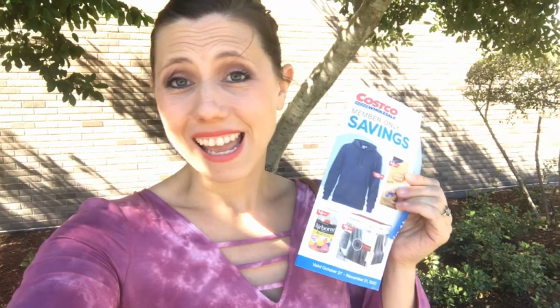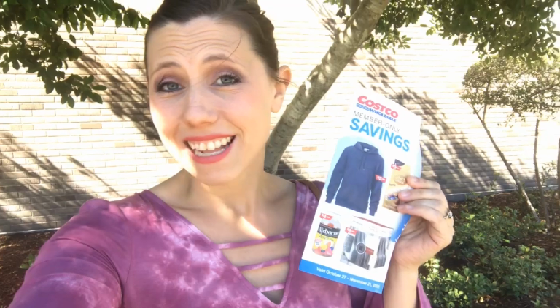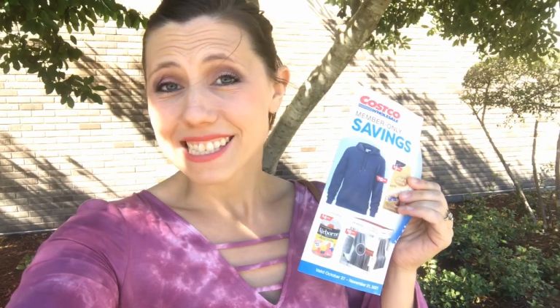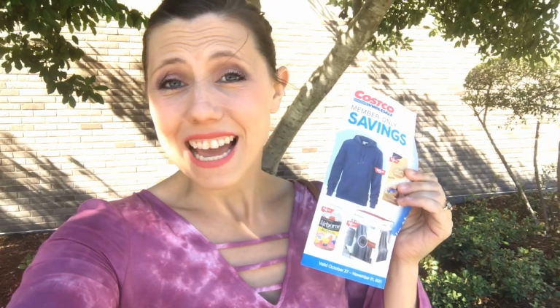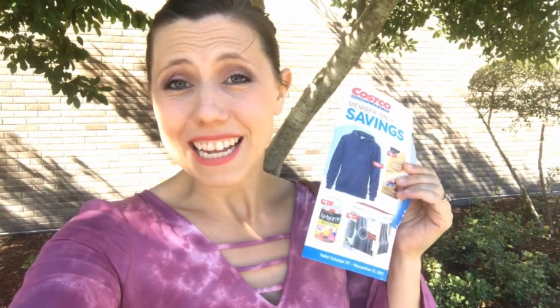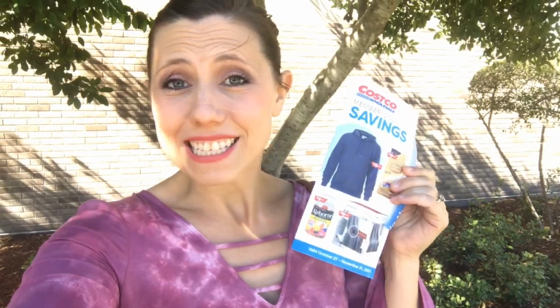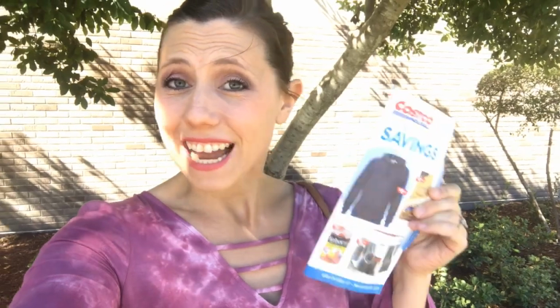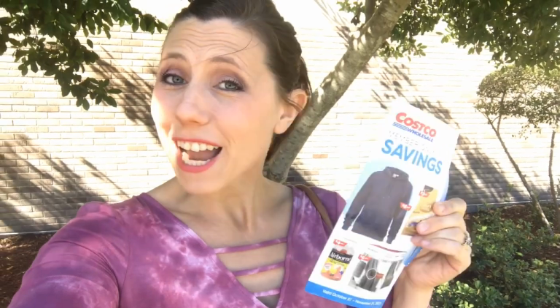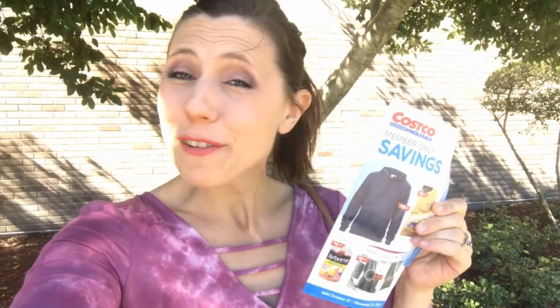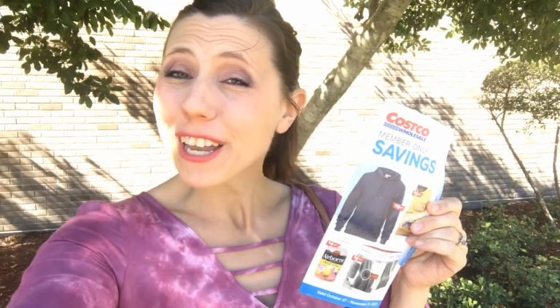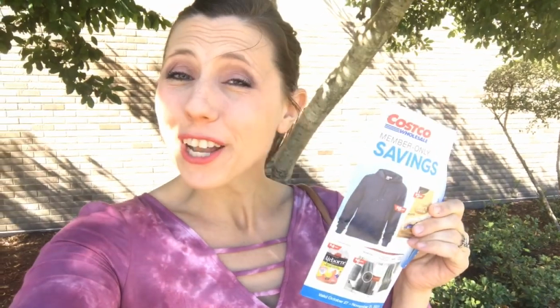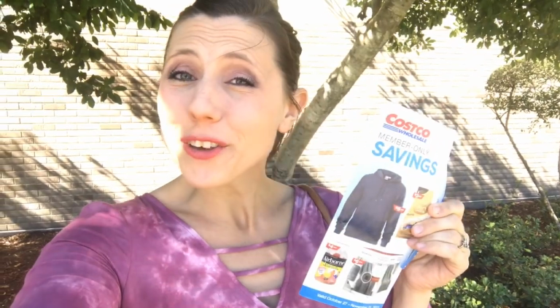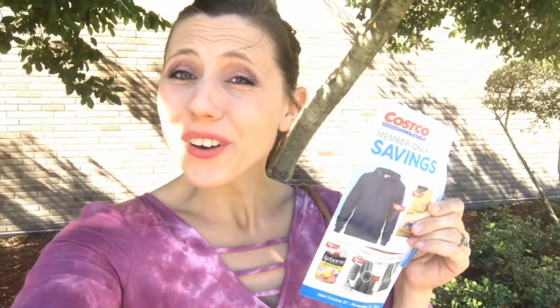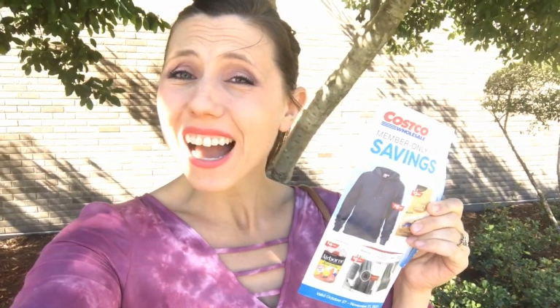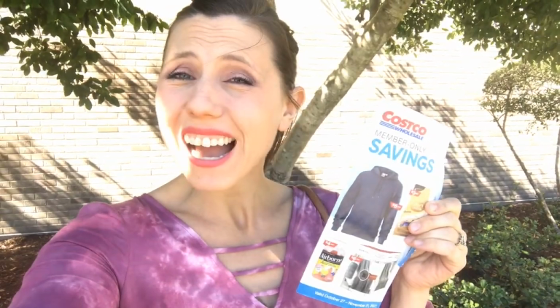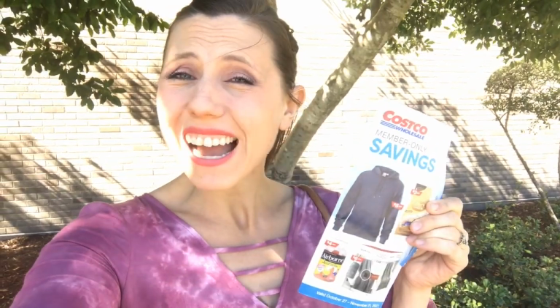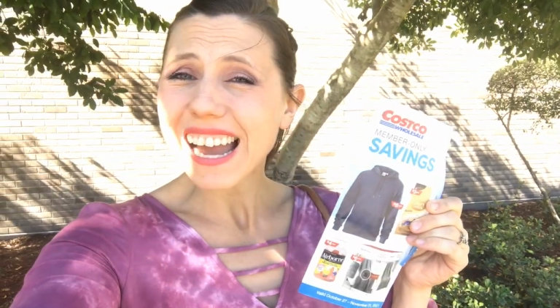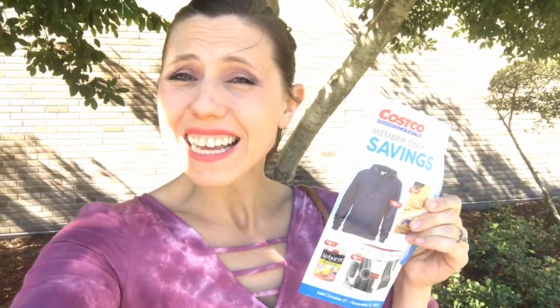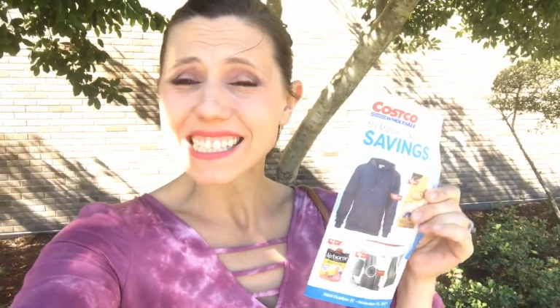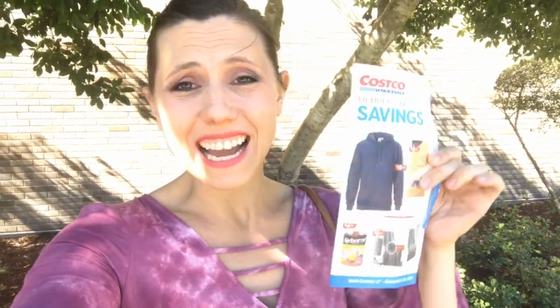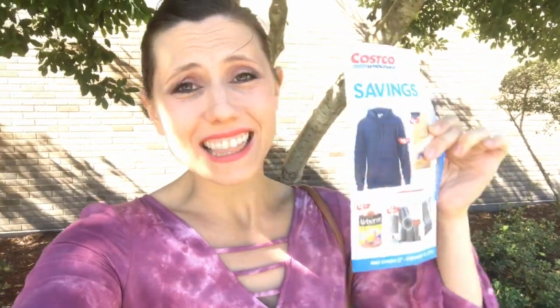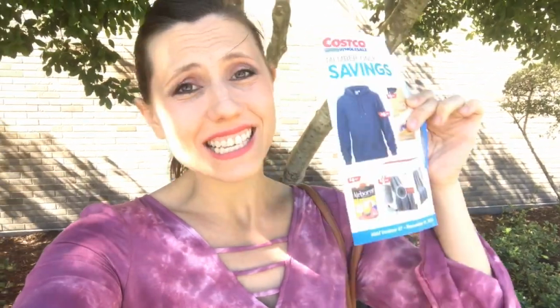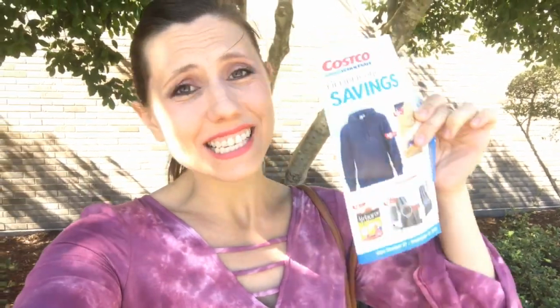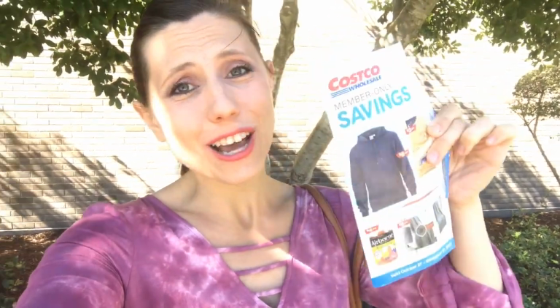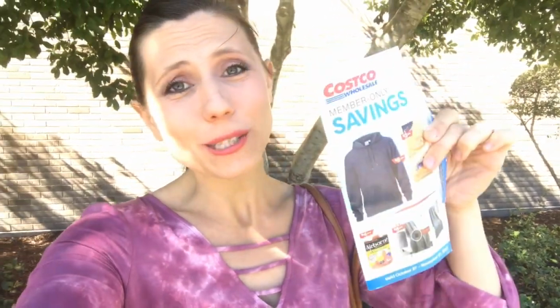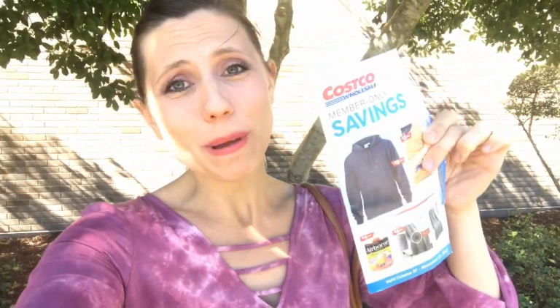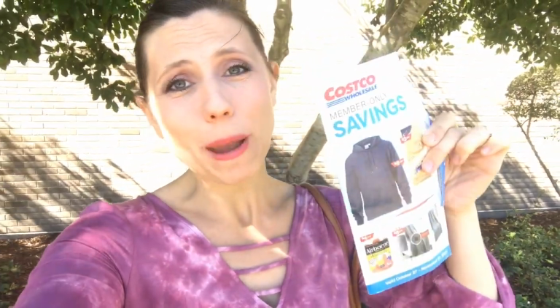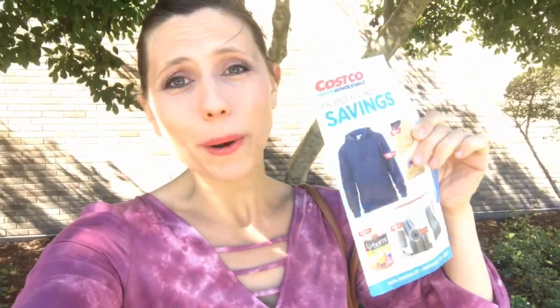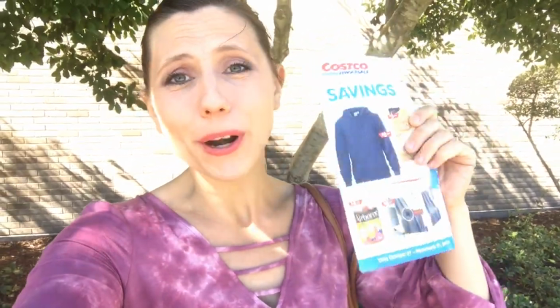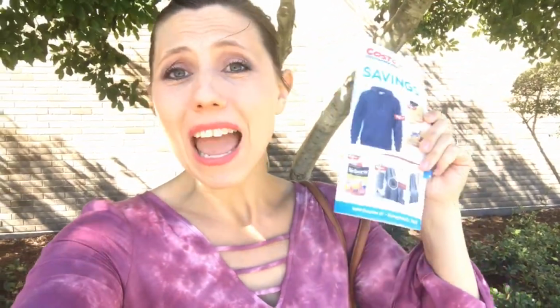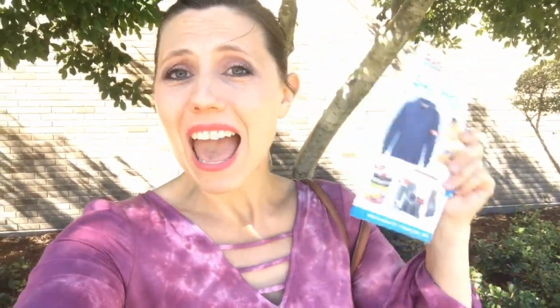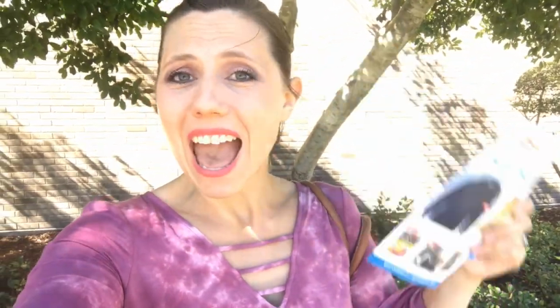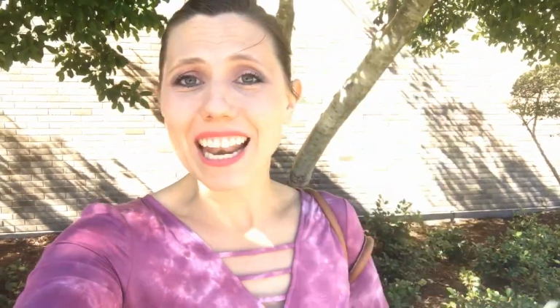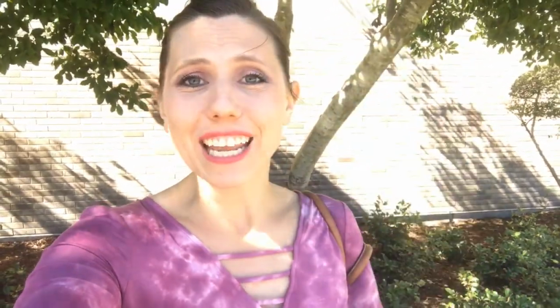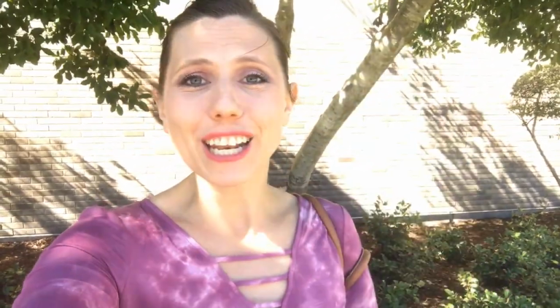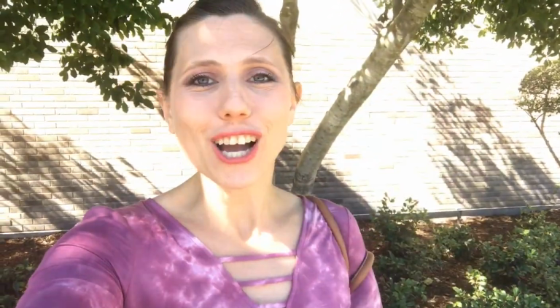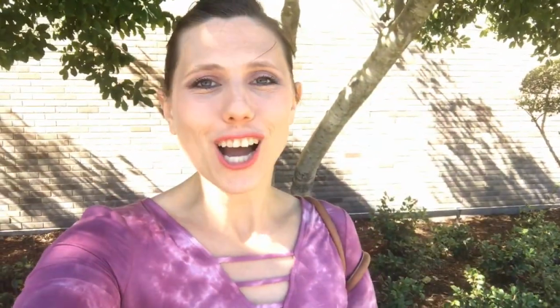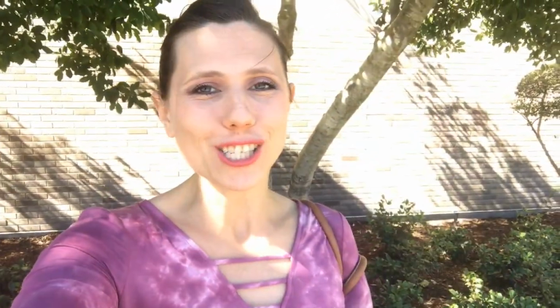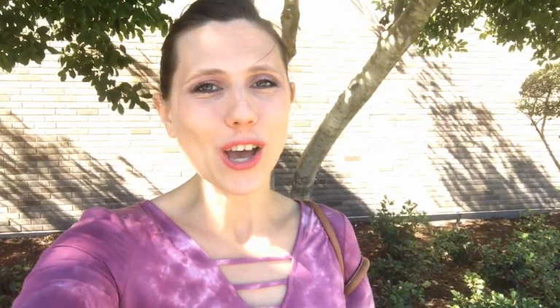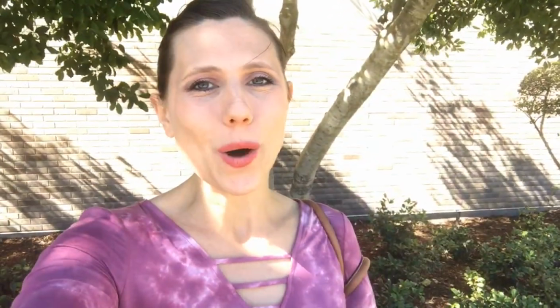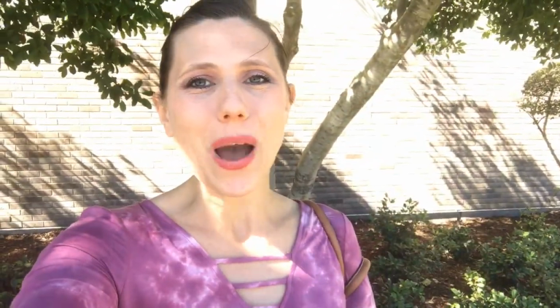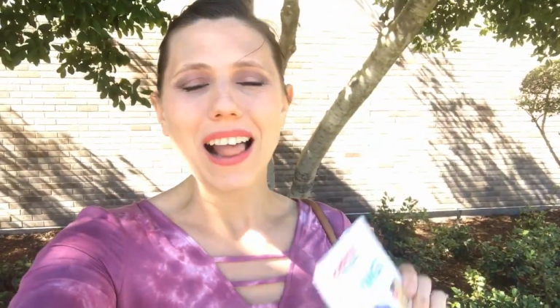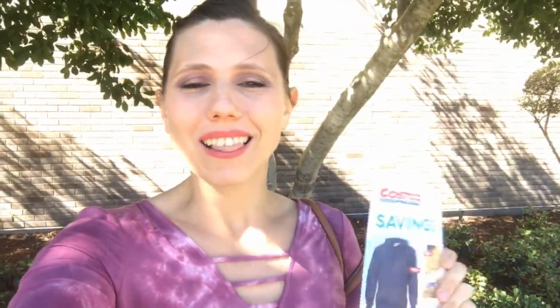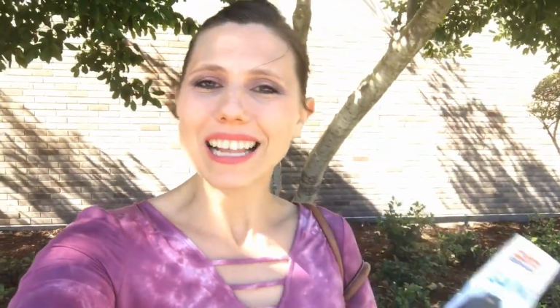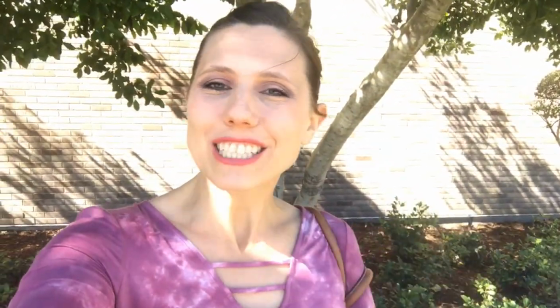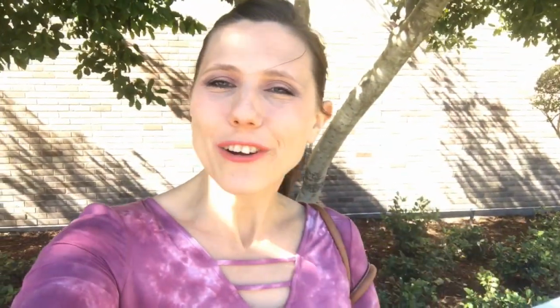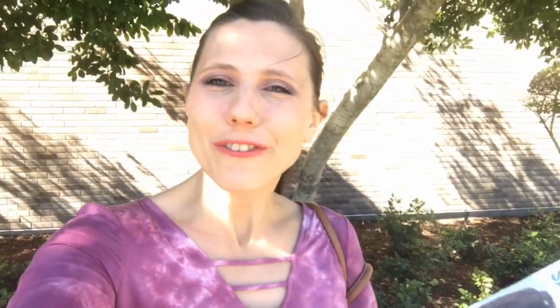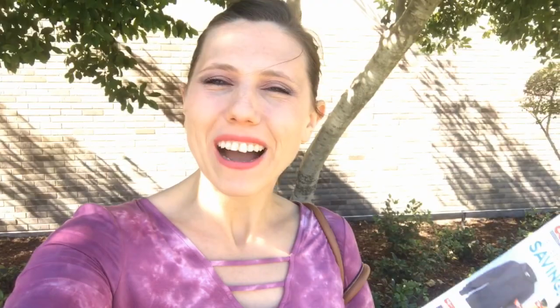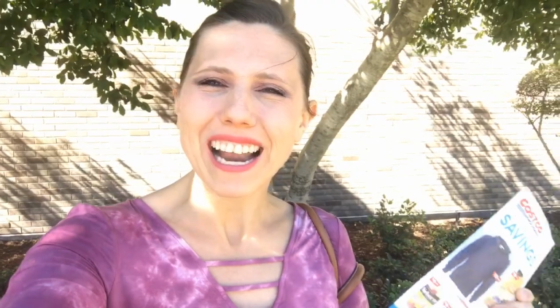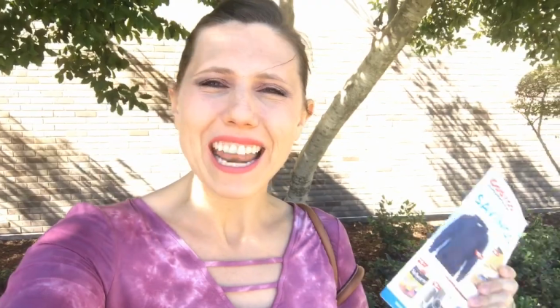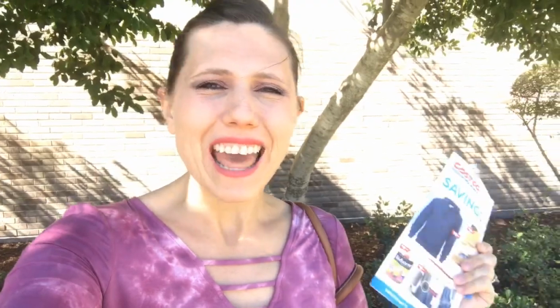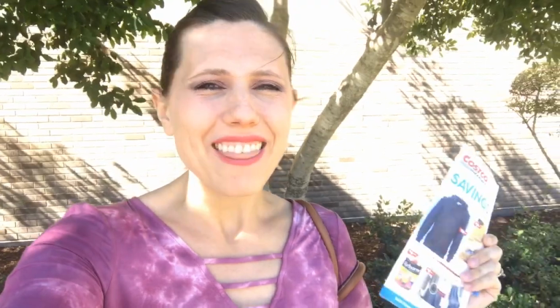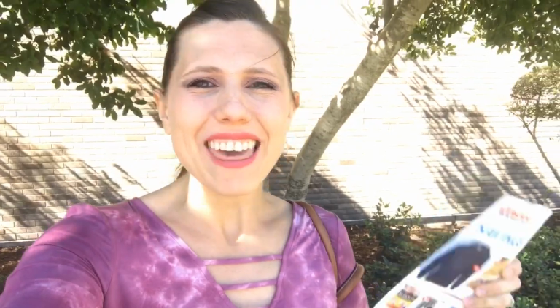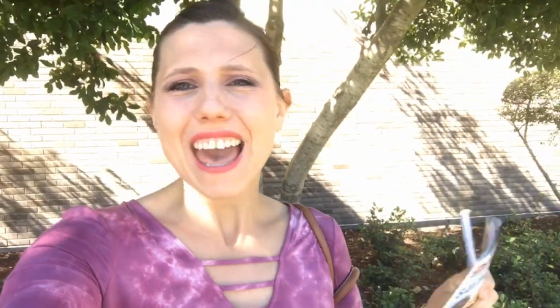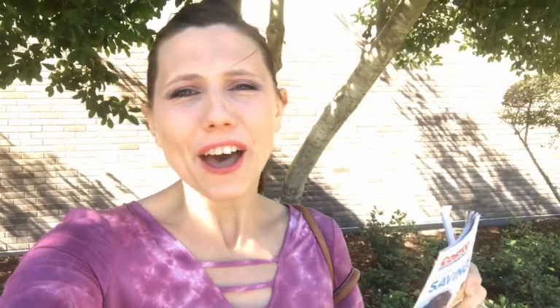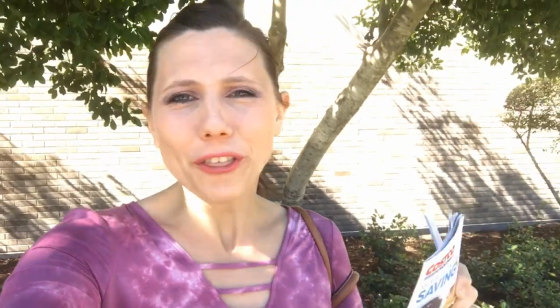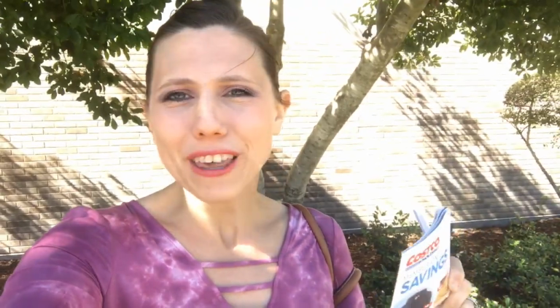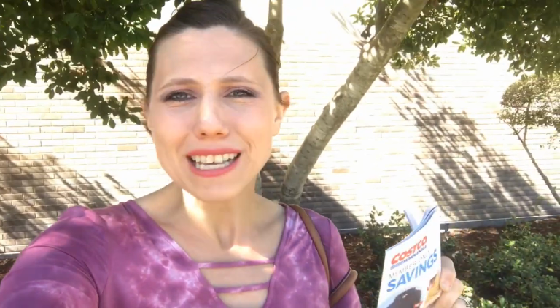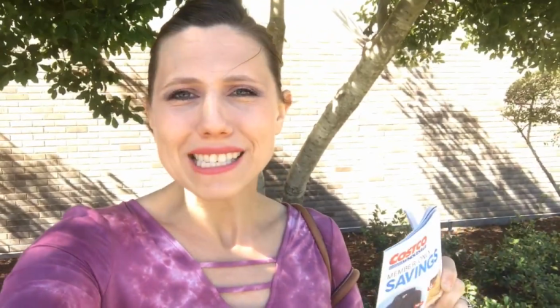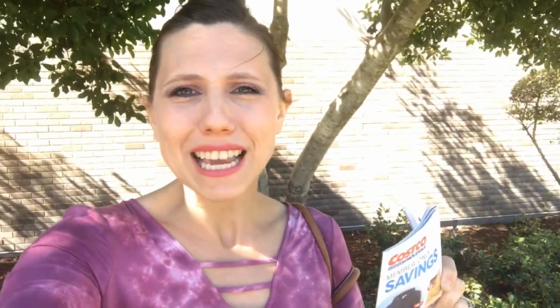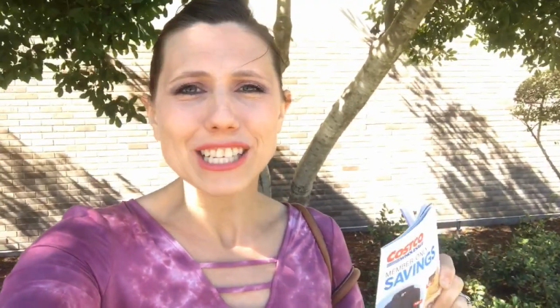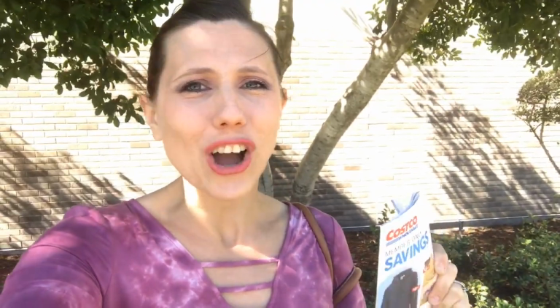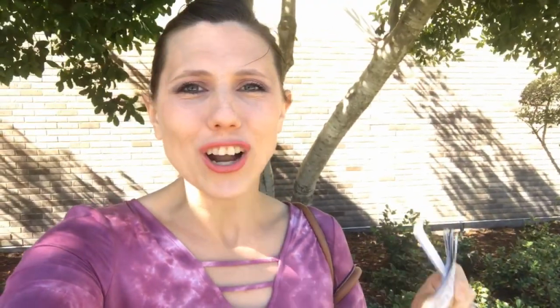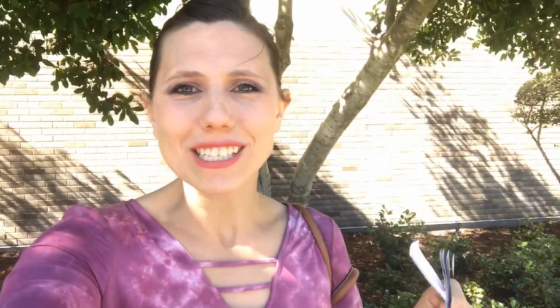It's that time again — got the sales paper, heading into Costco. Let's go find the healthiest things on sale right now.